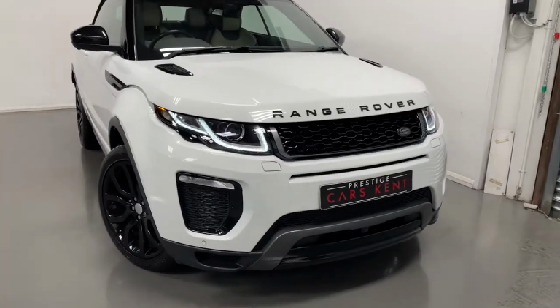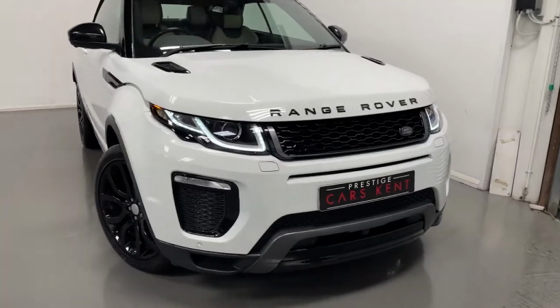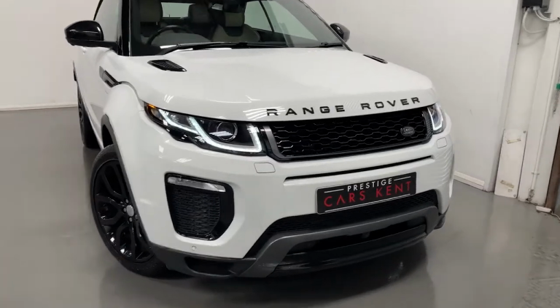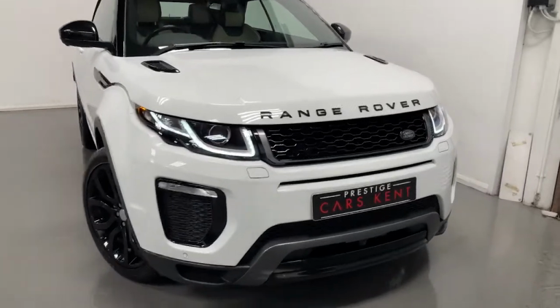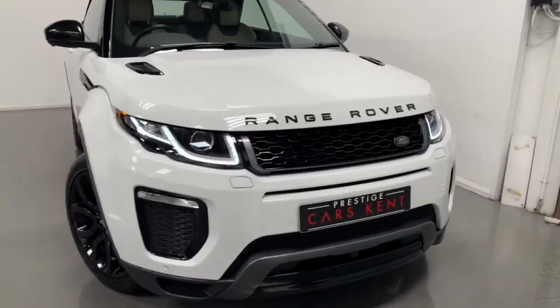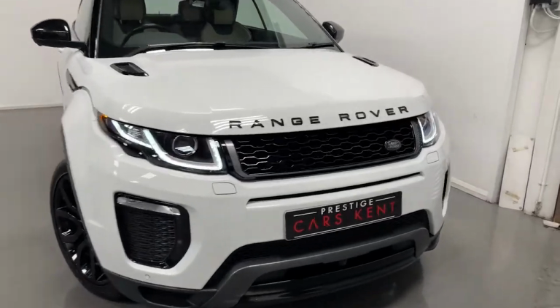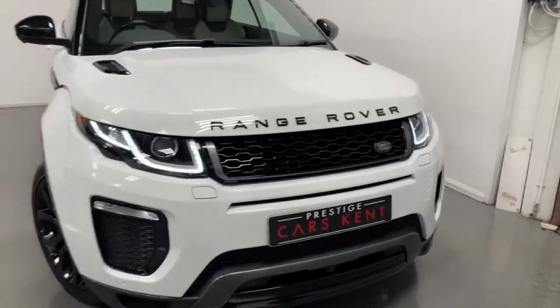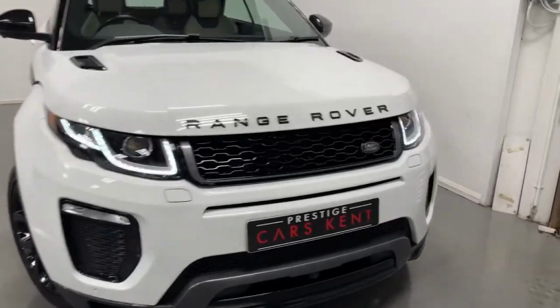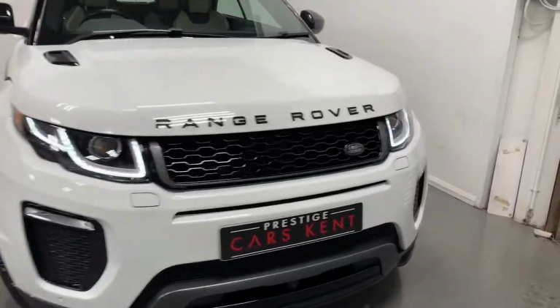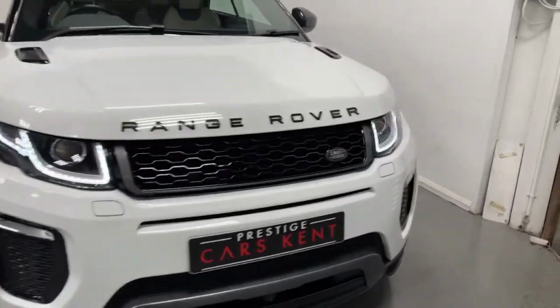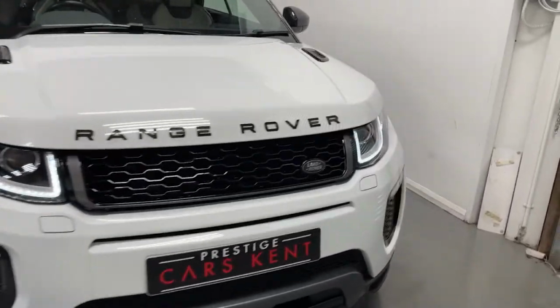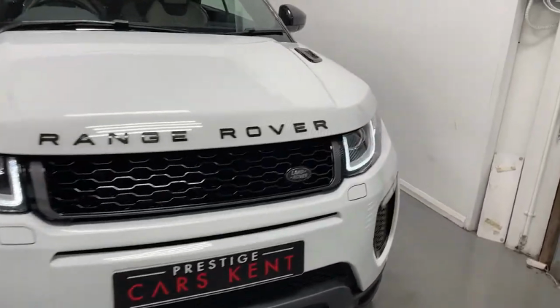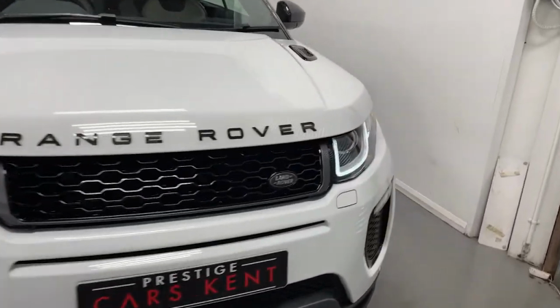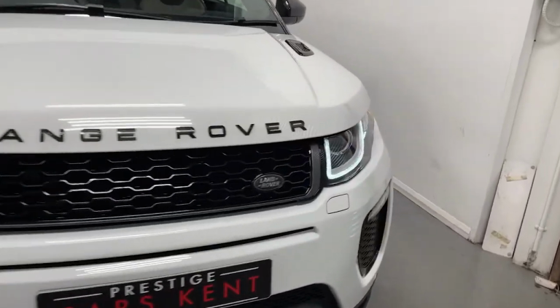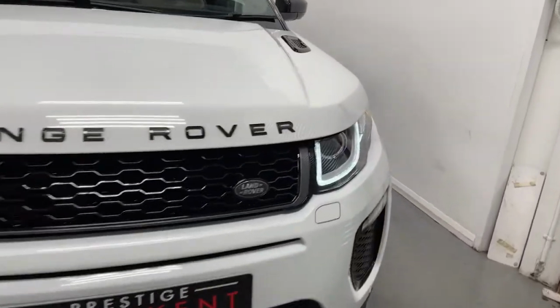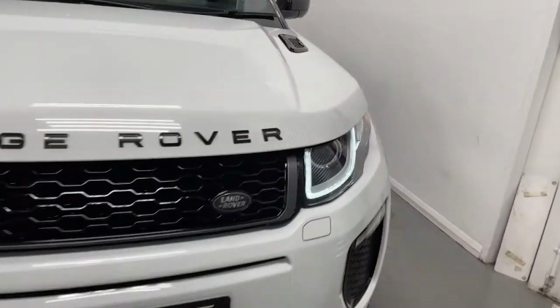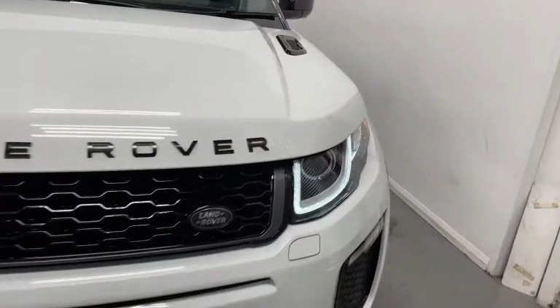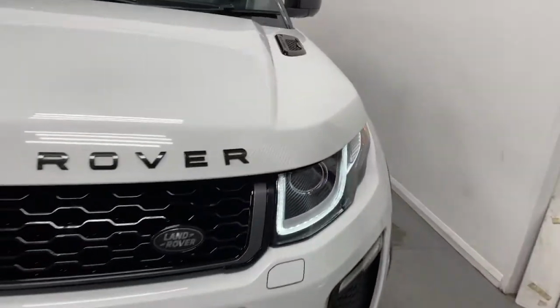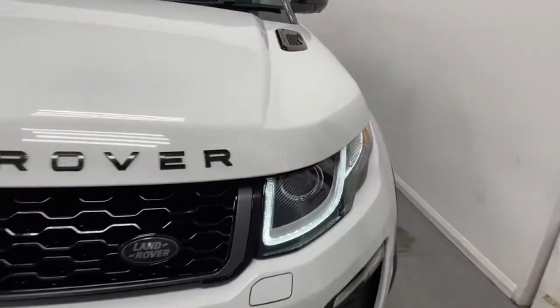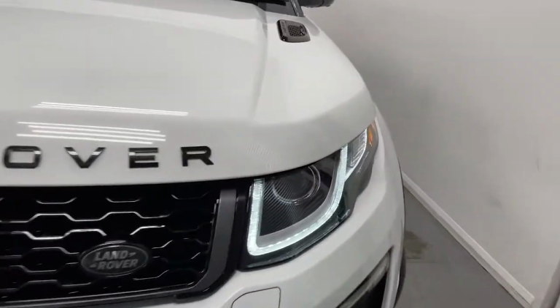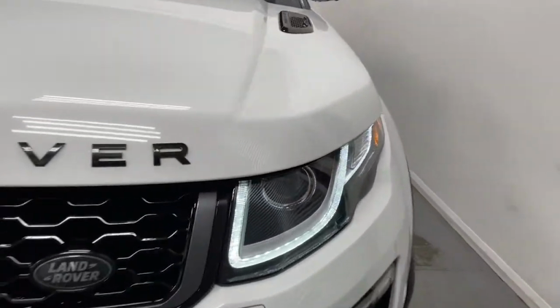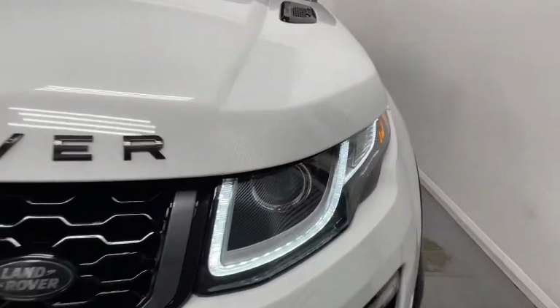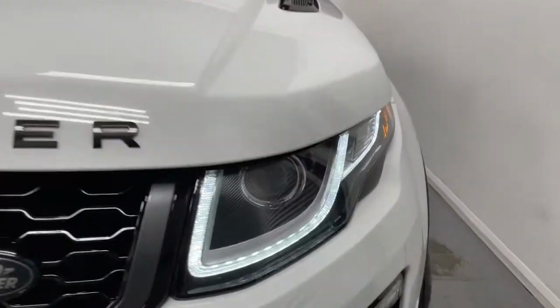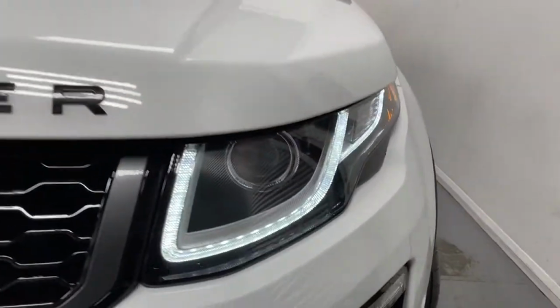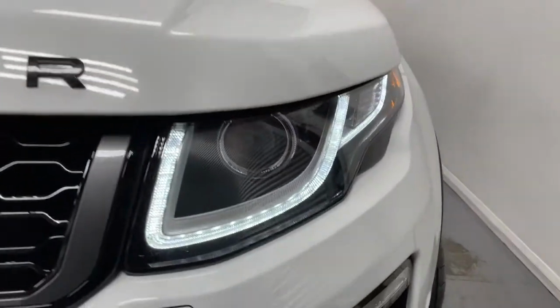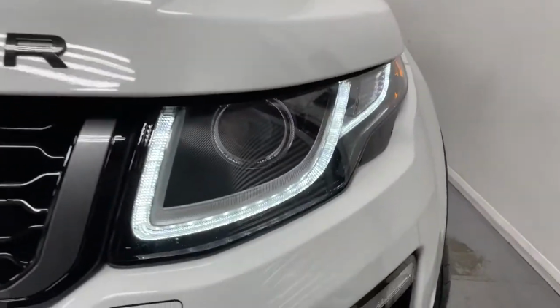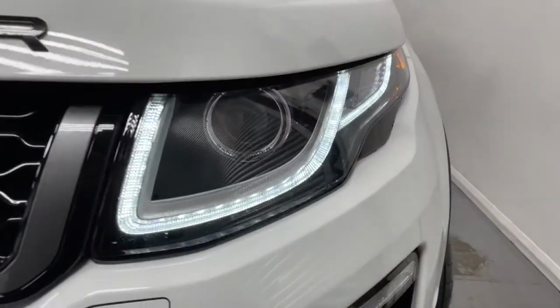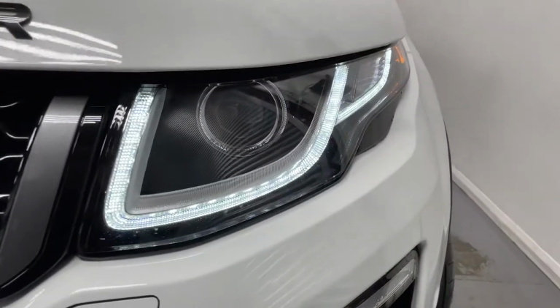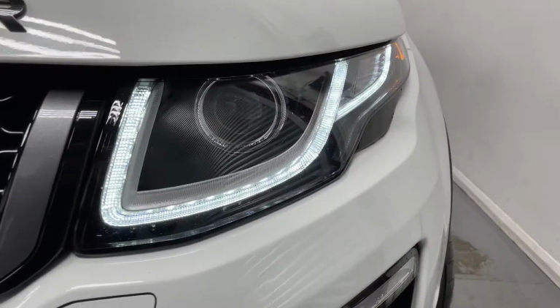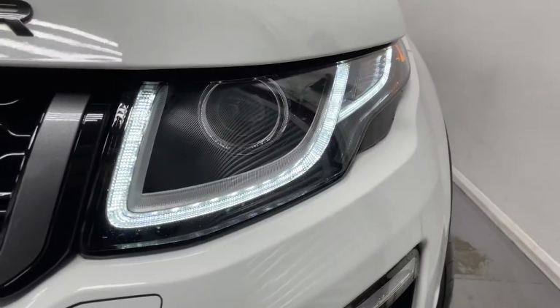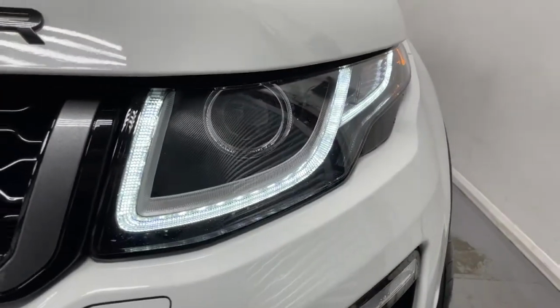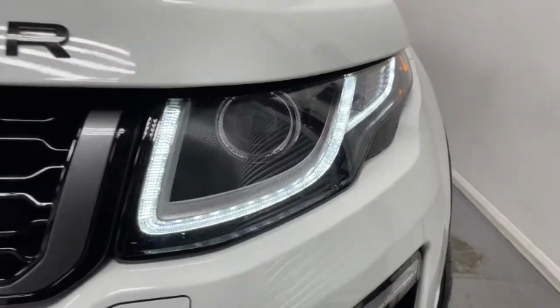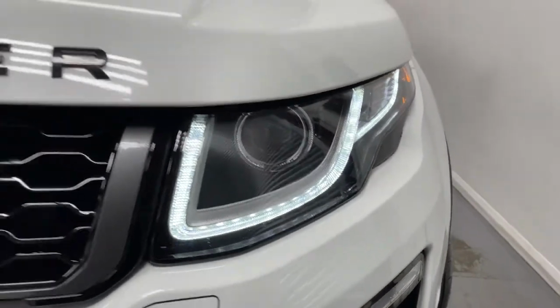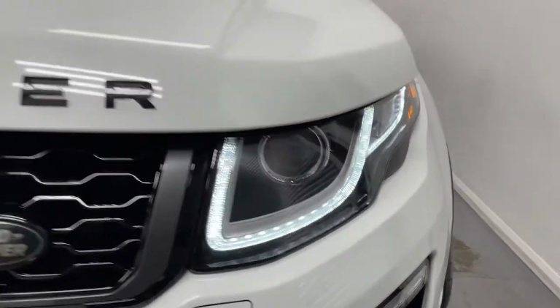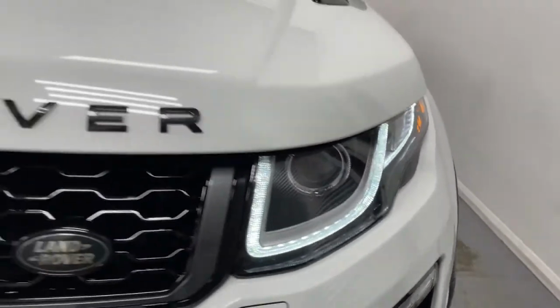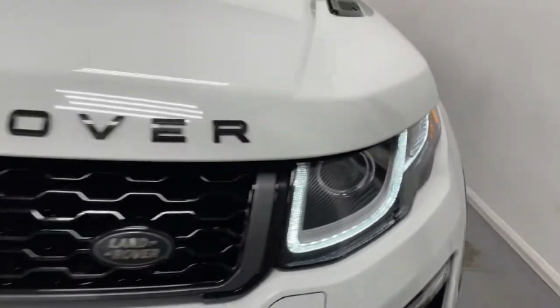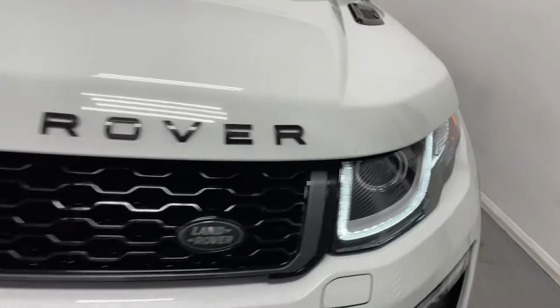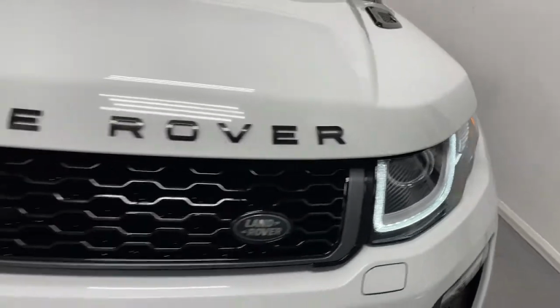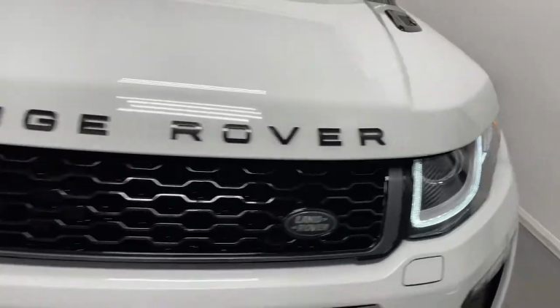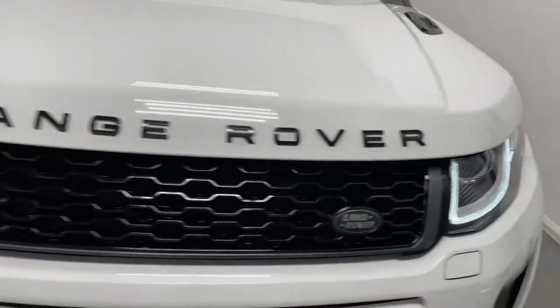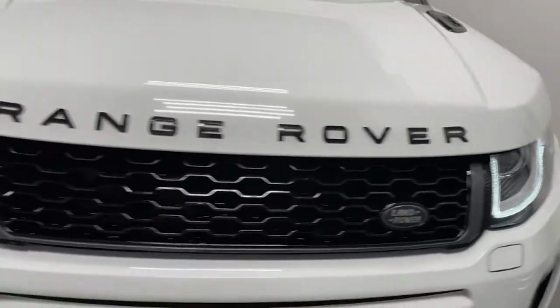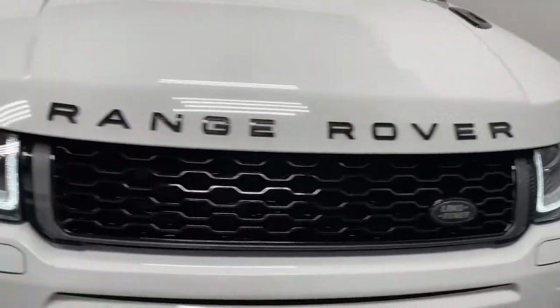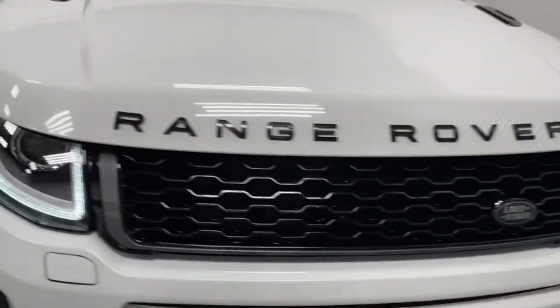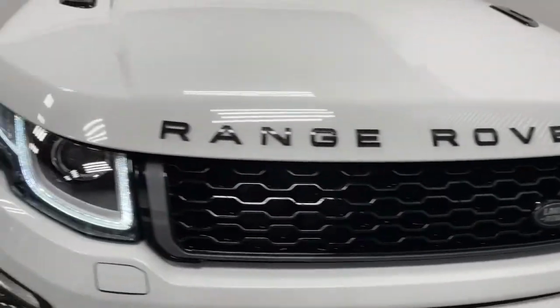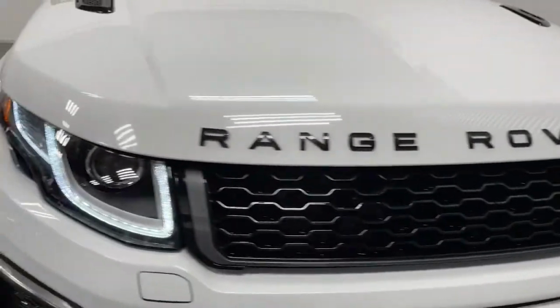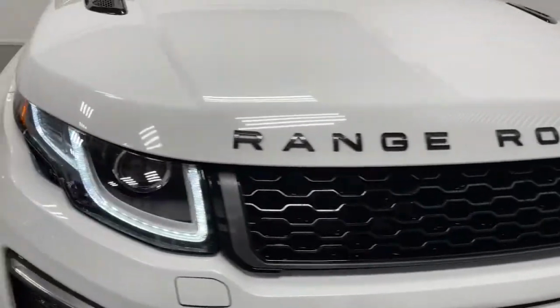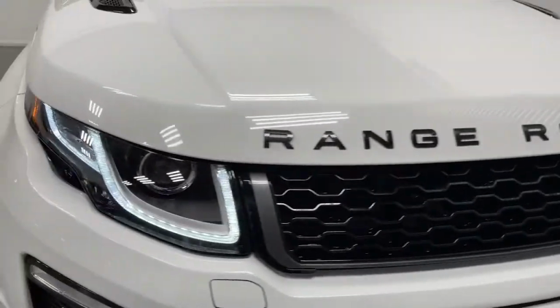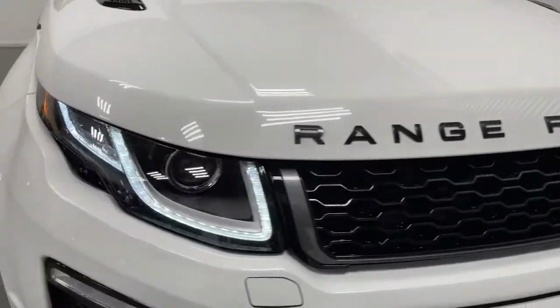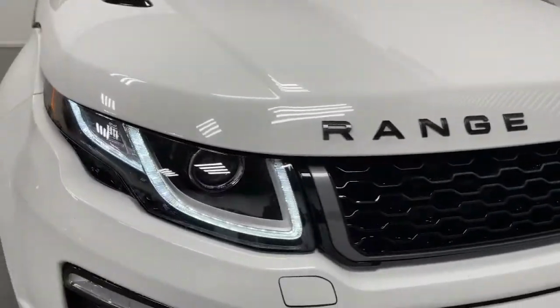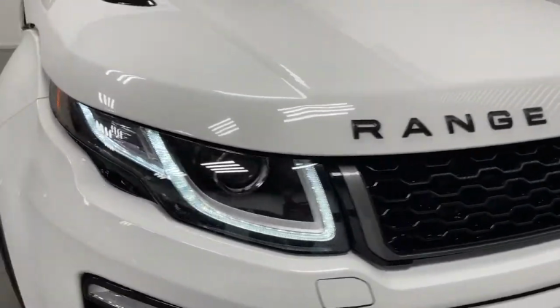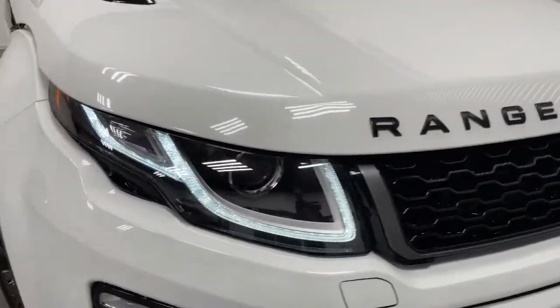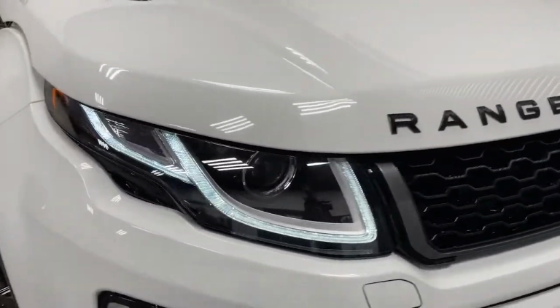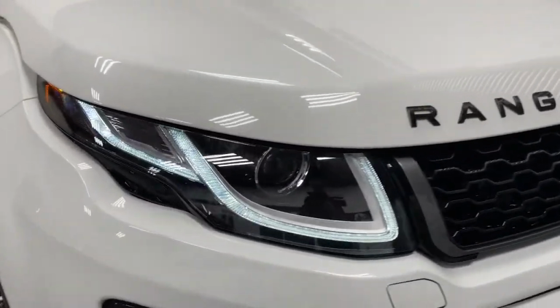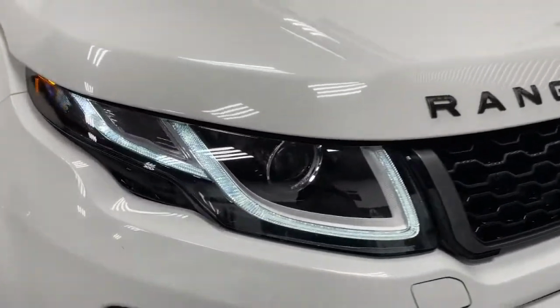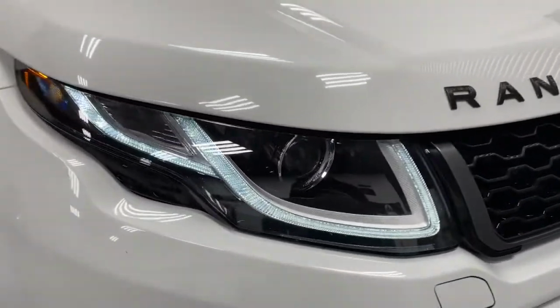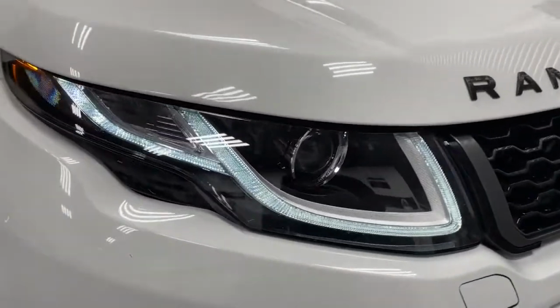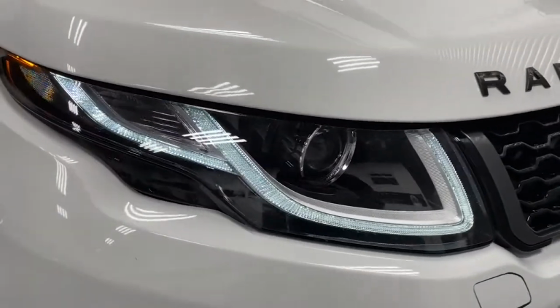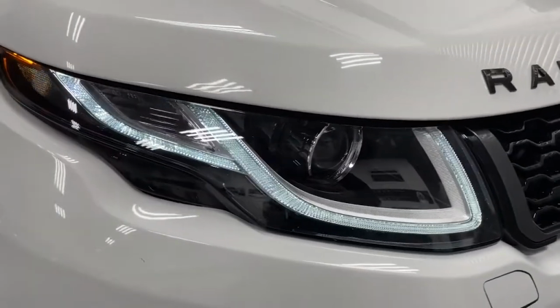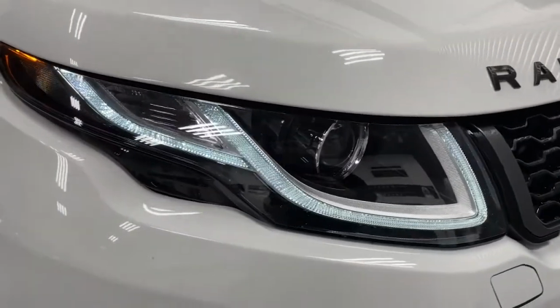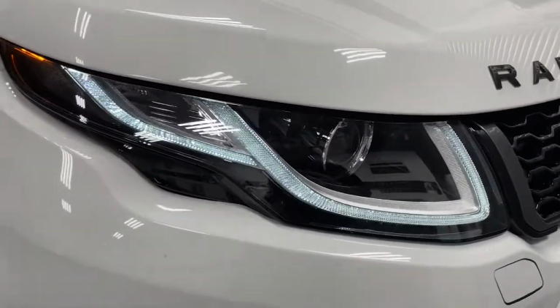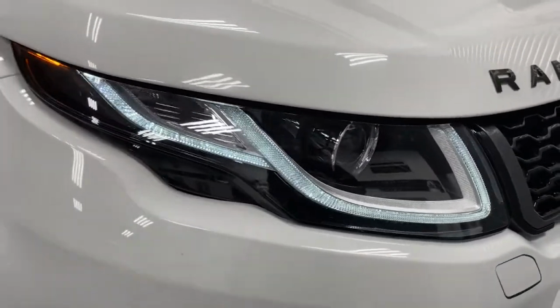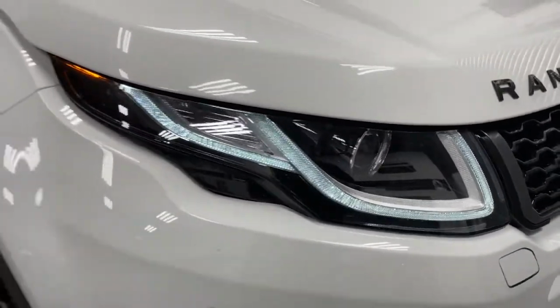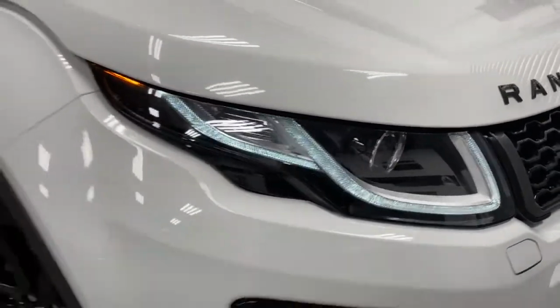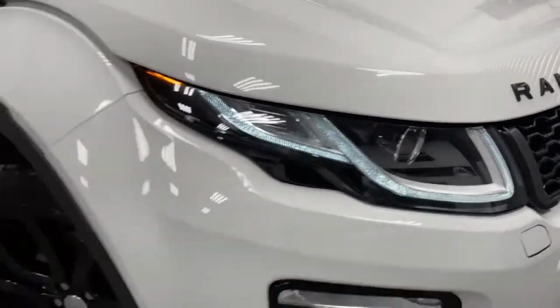Hi, this is James here from Prestige Cars again, talking to you guys through the spec of this Range Rover Evoque Convertible.